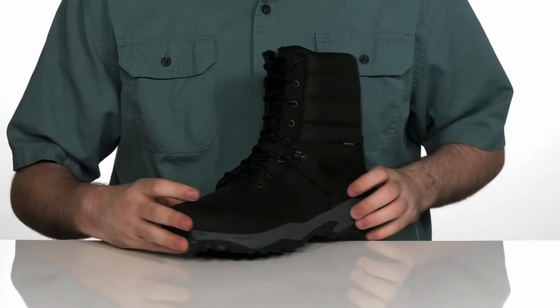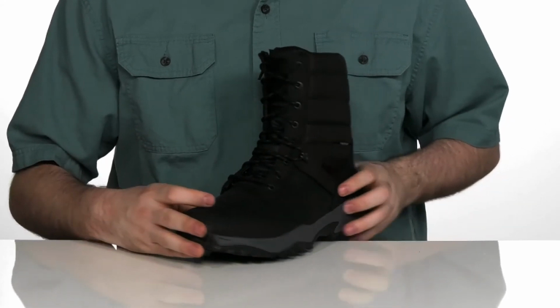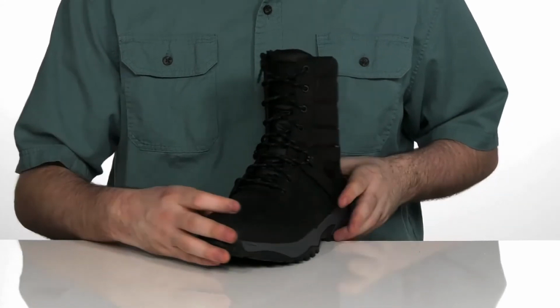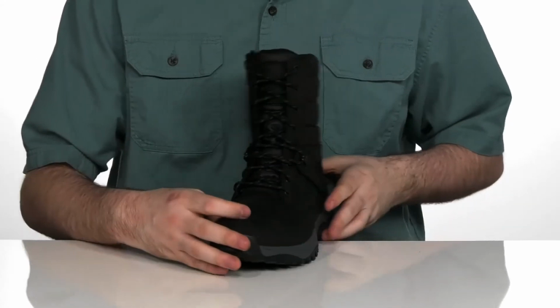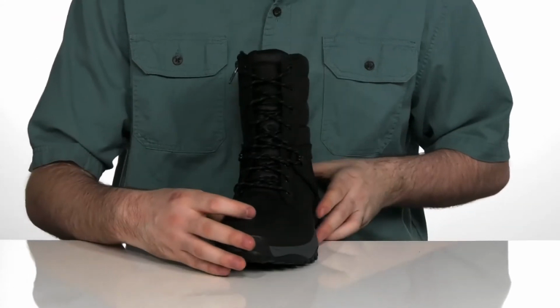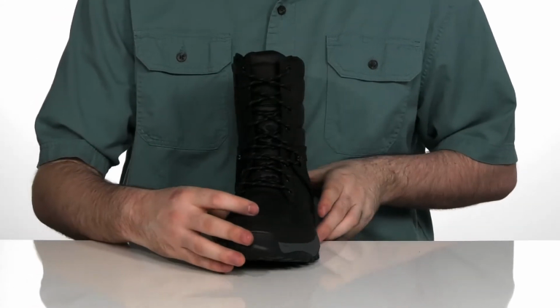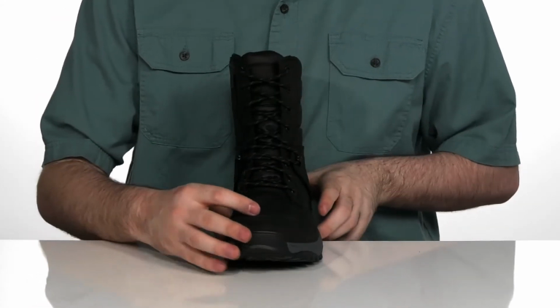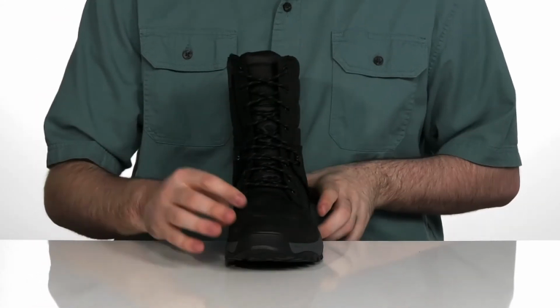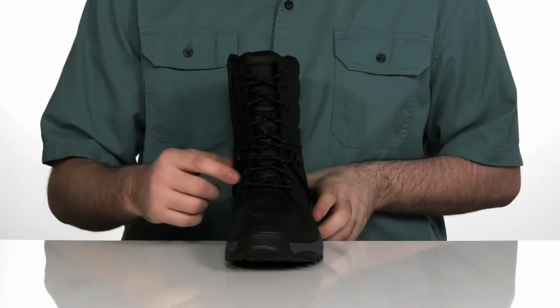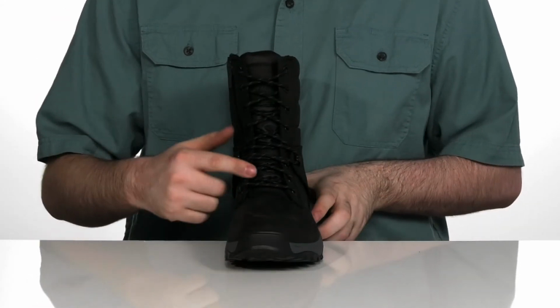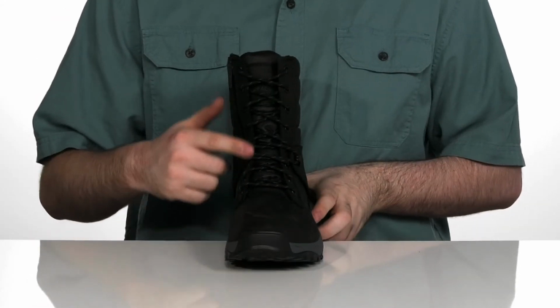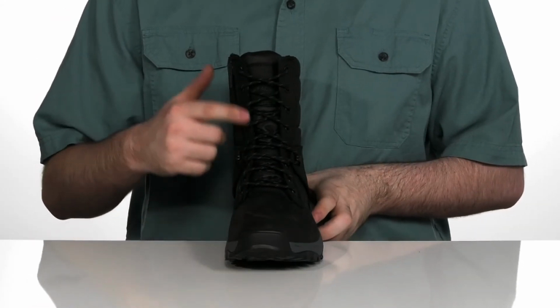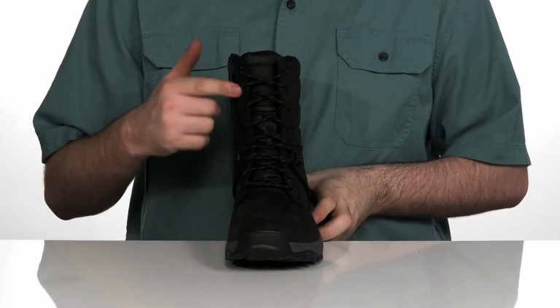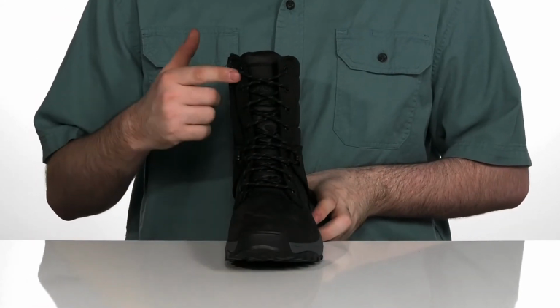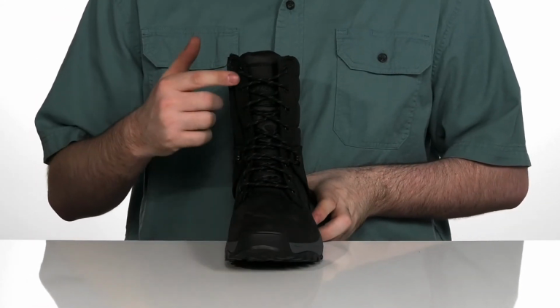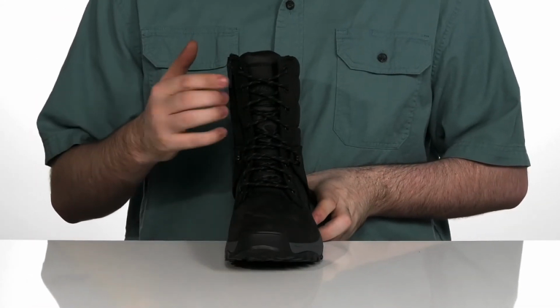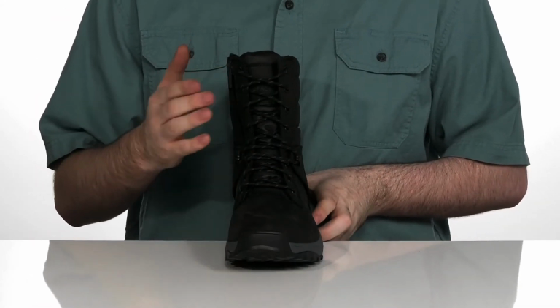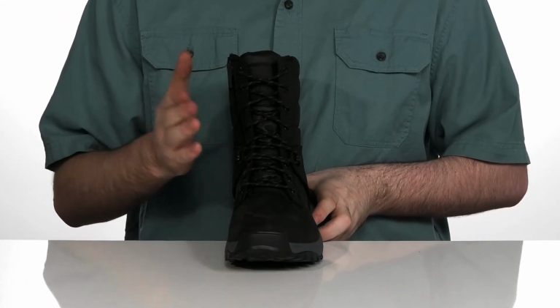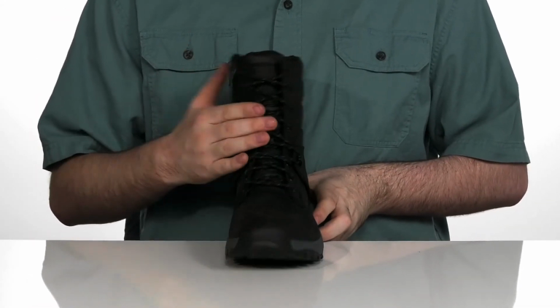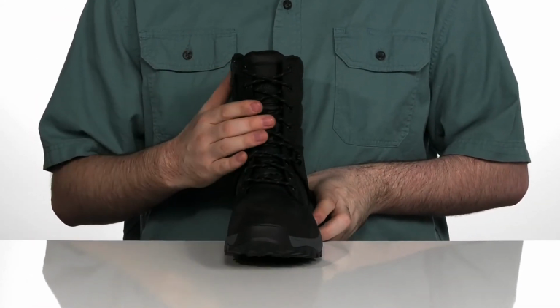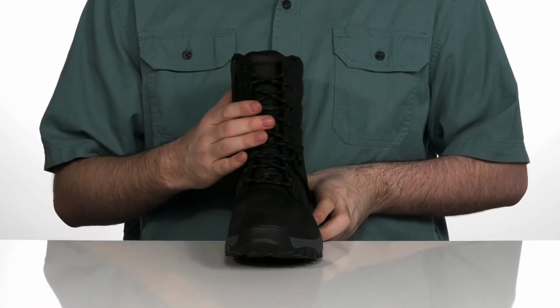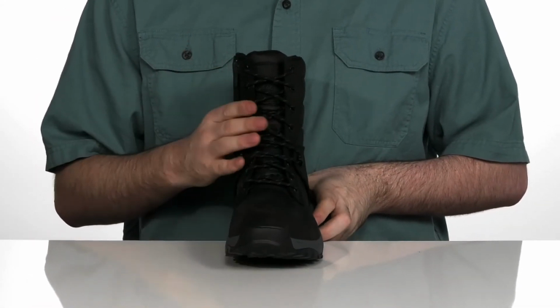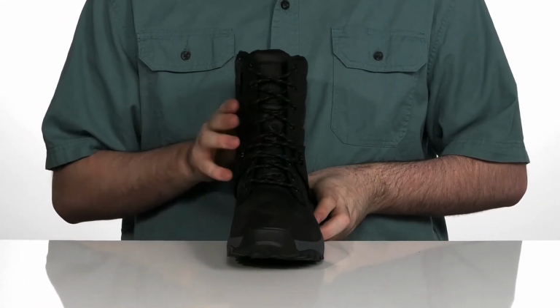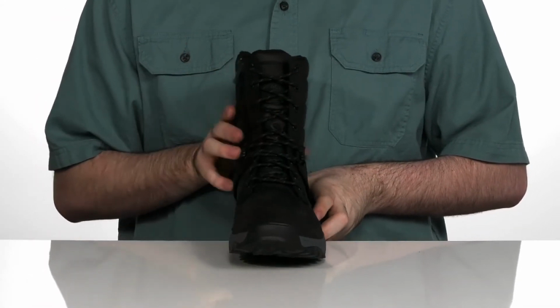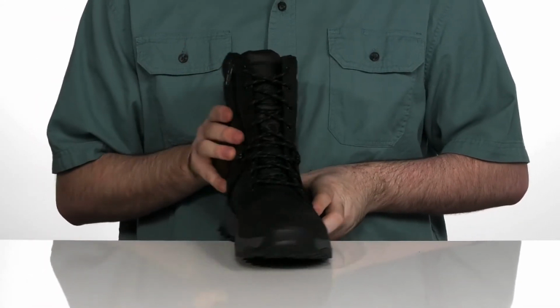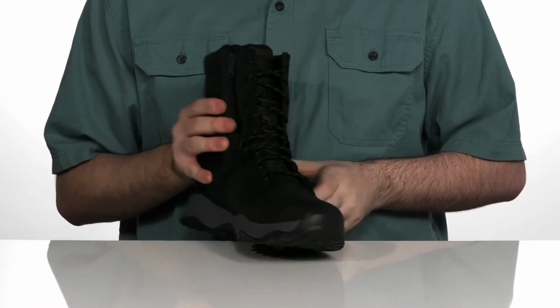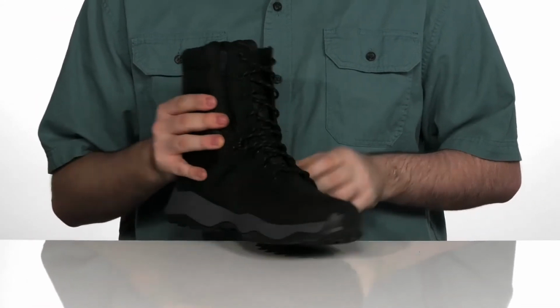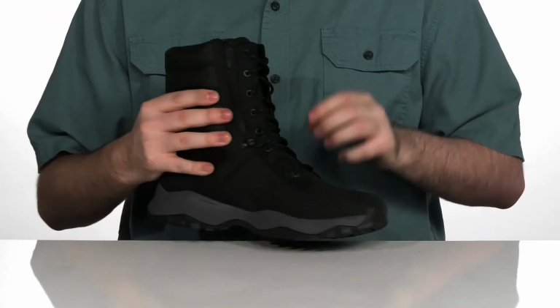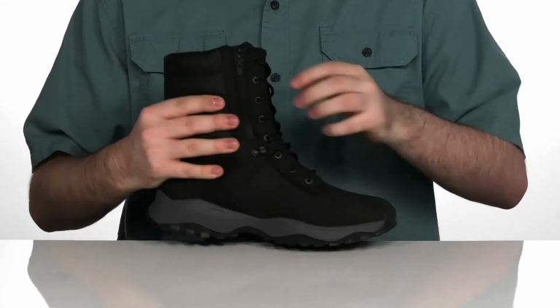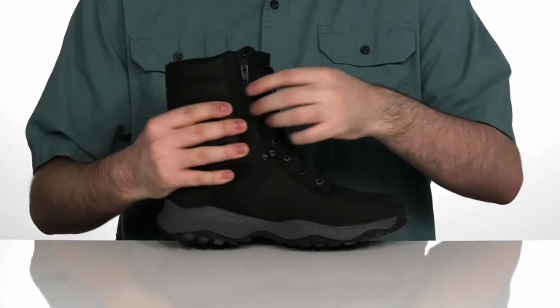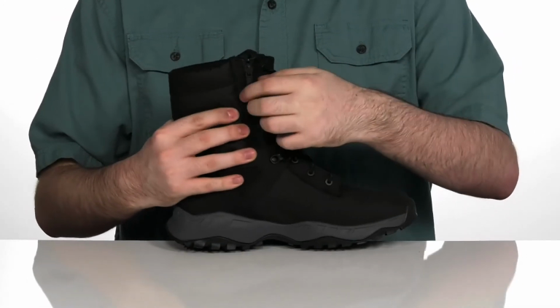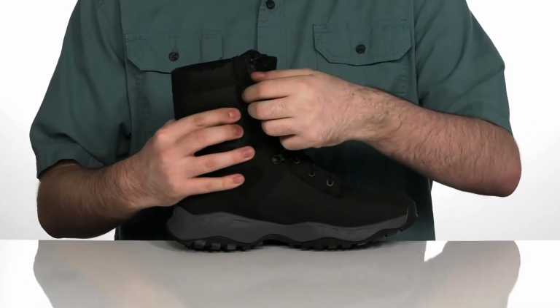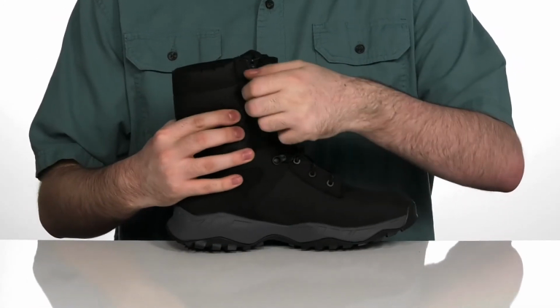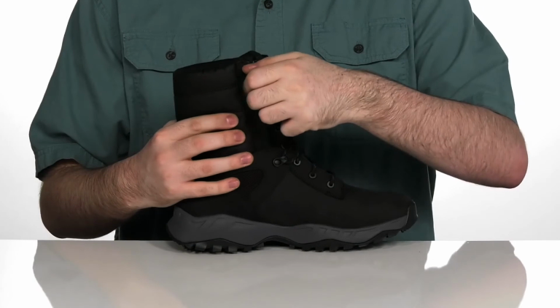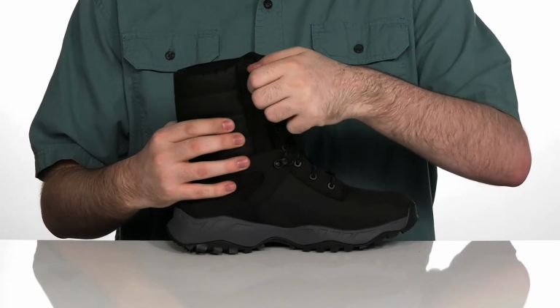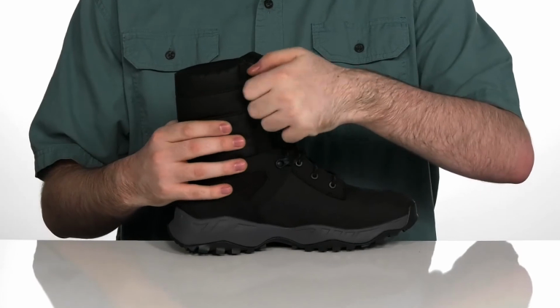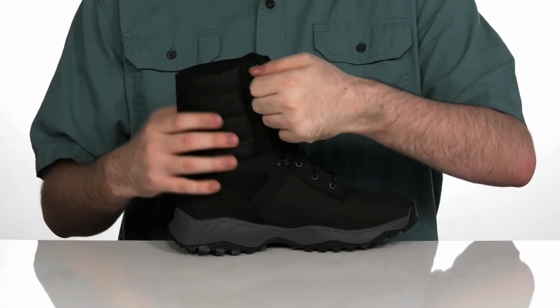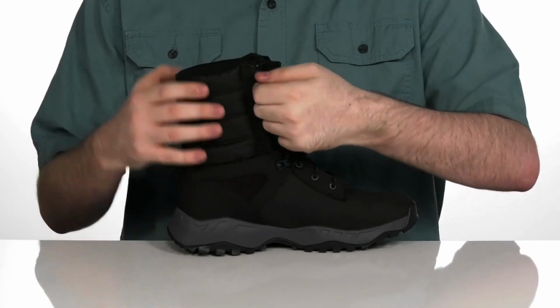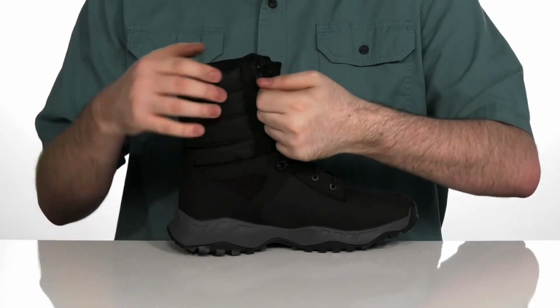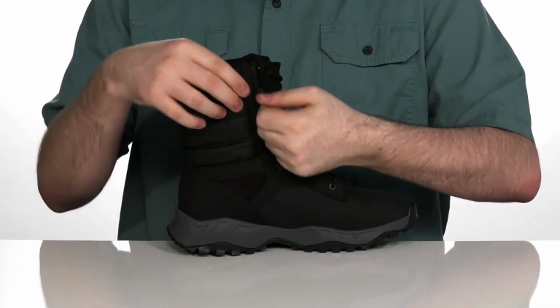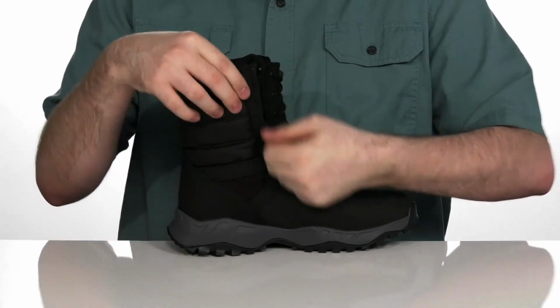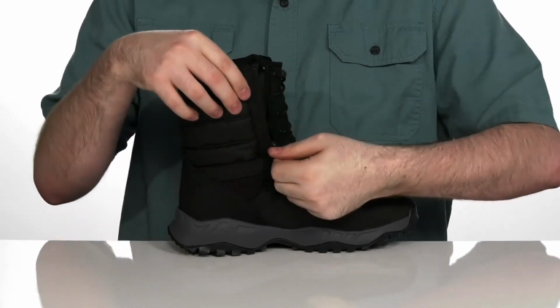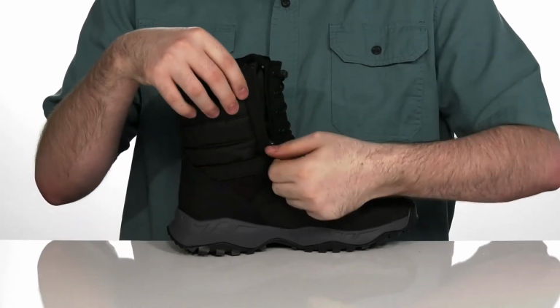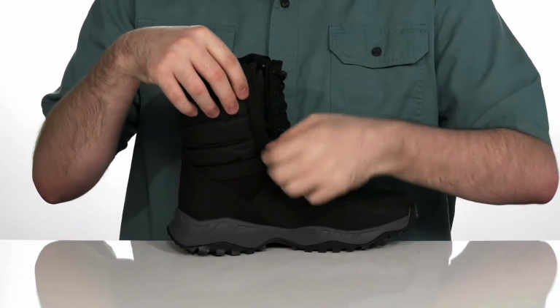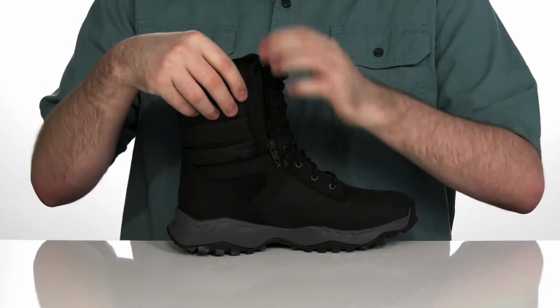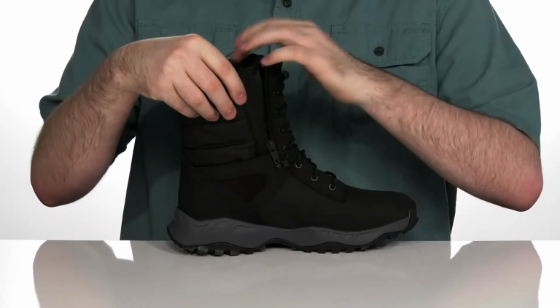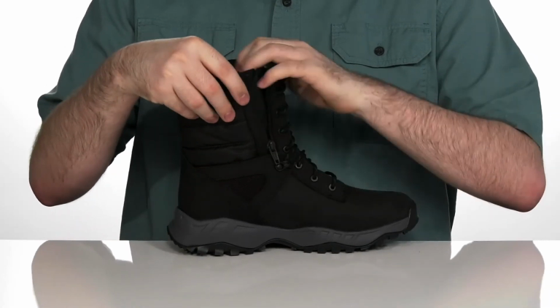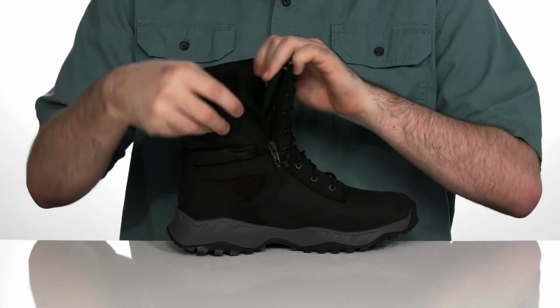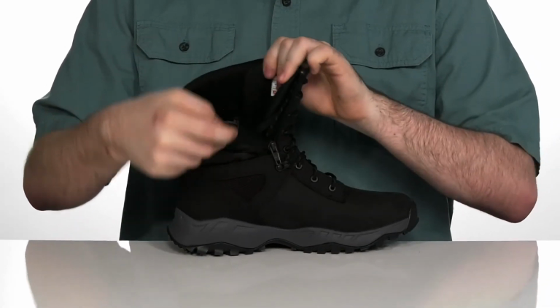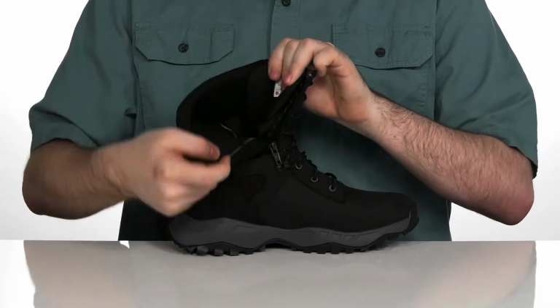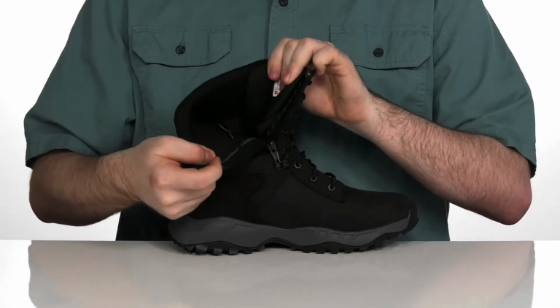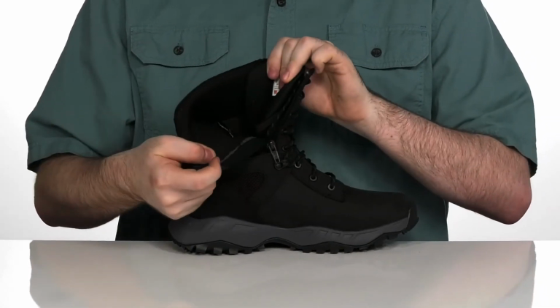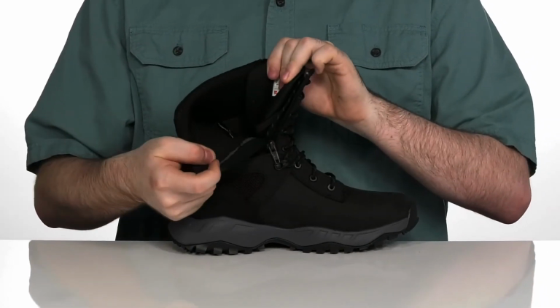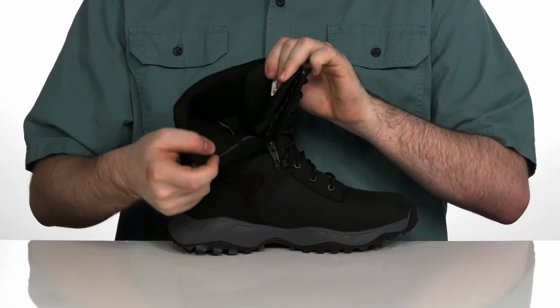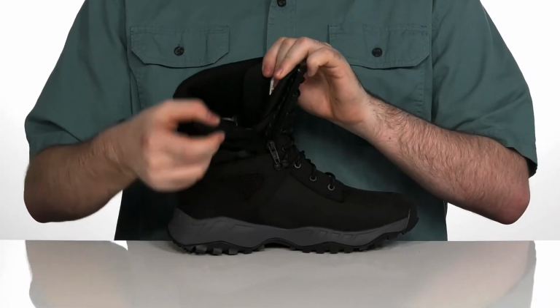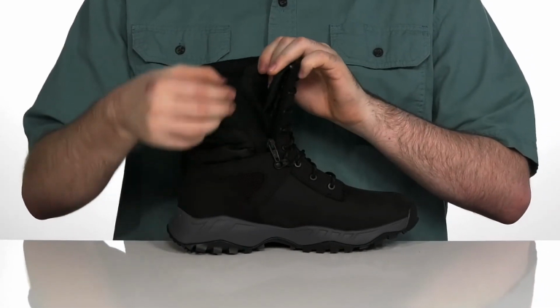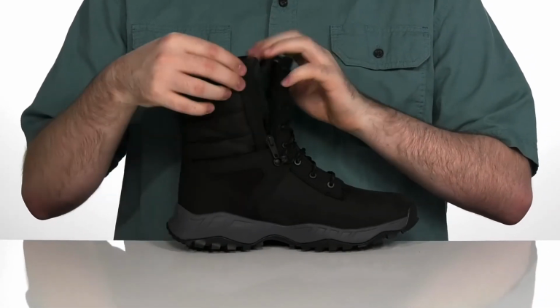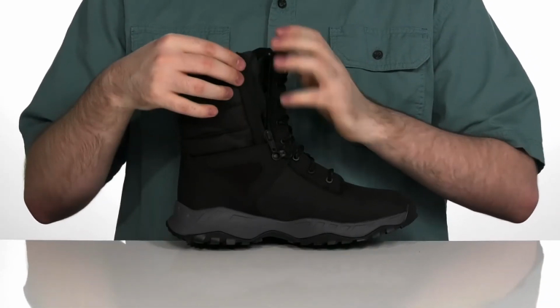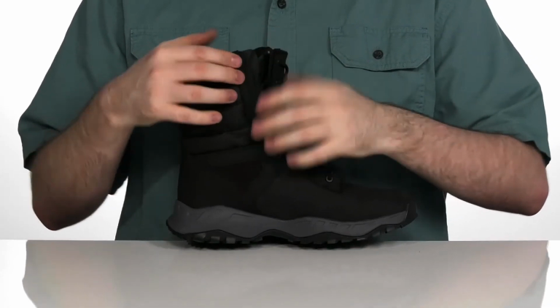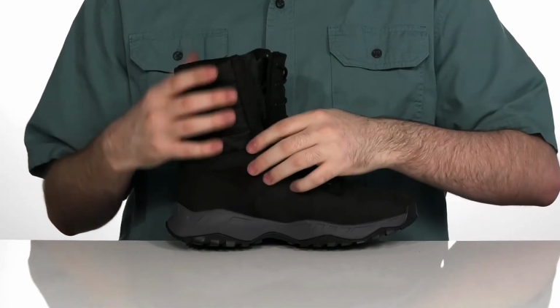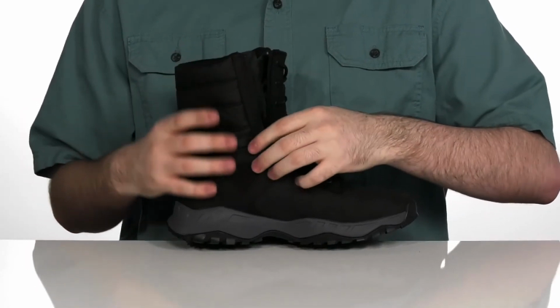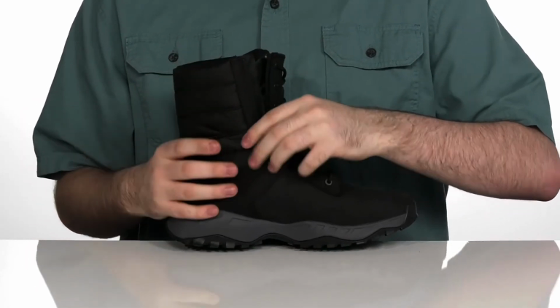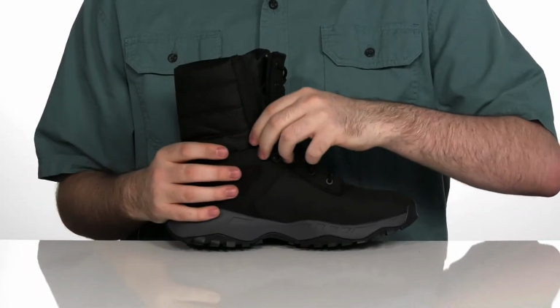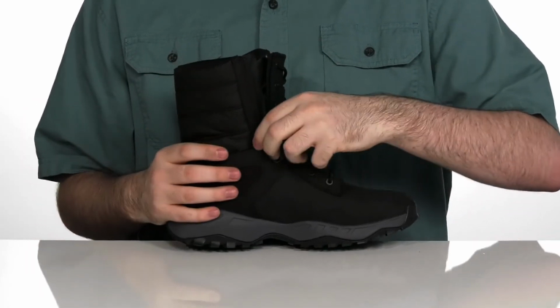The lace-up is traditional to give you that perfect fit, and there's a bonus zipper on the side so you can slip these on and off with ease.